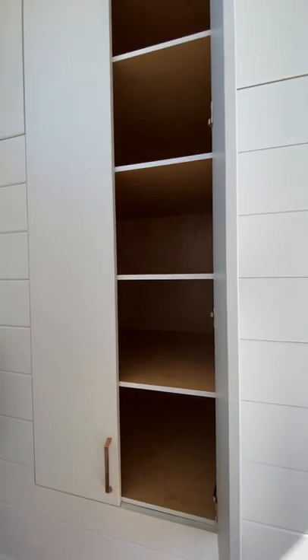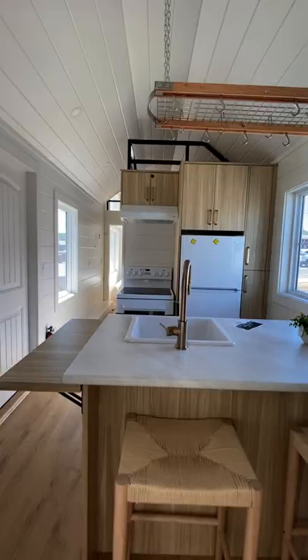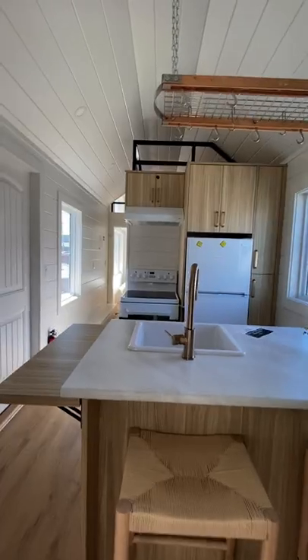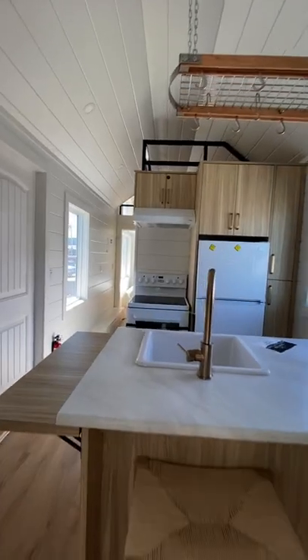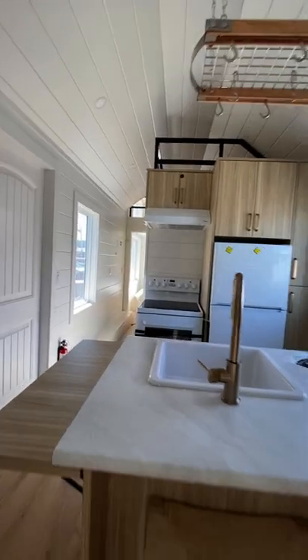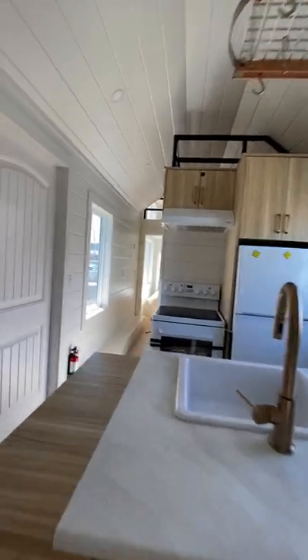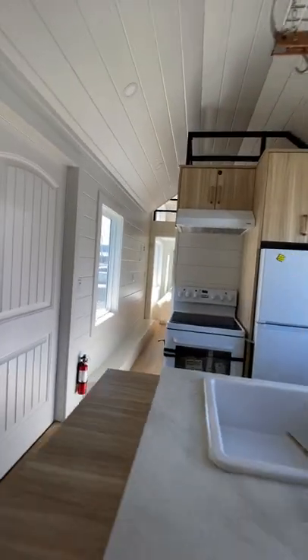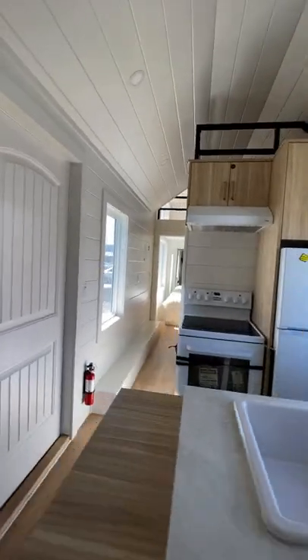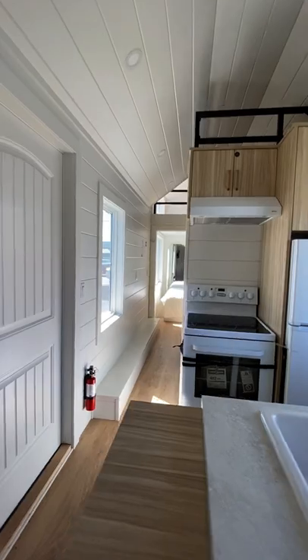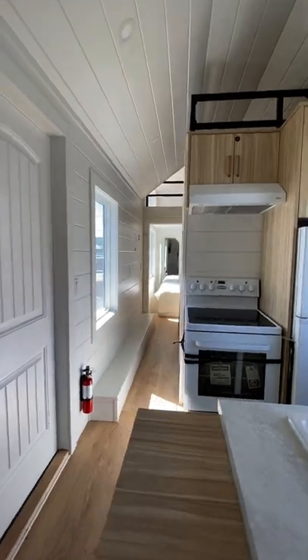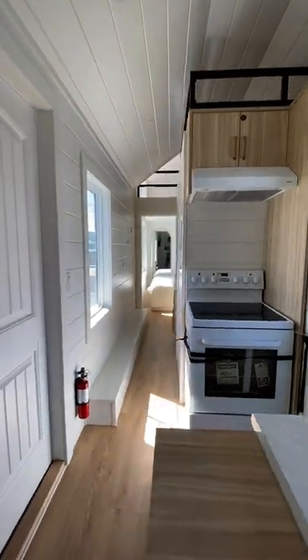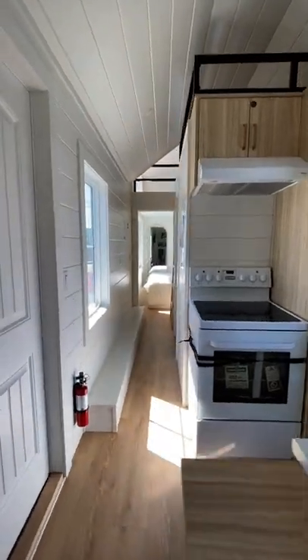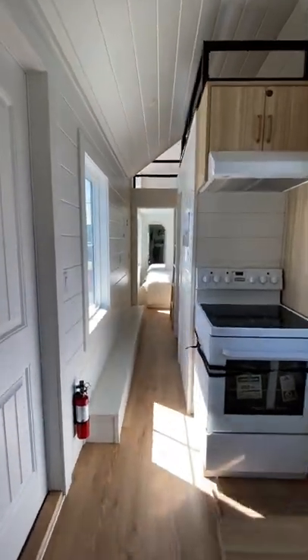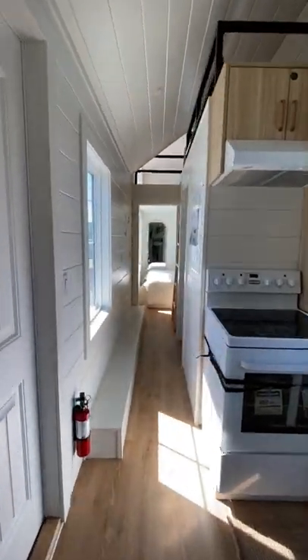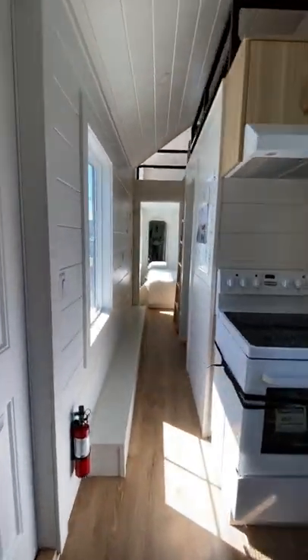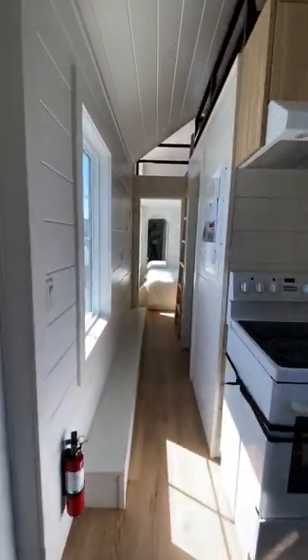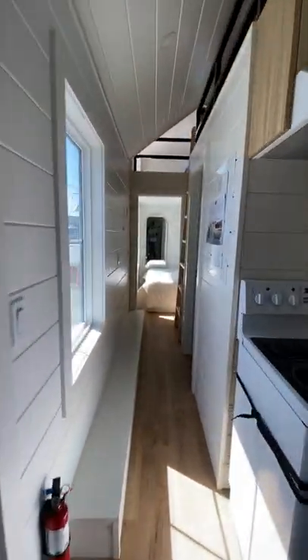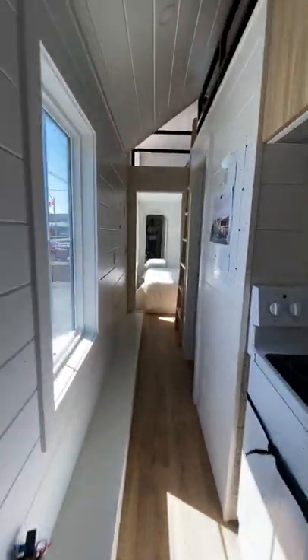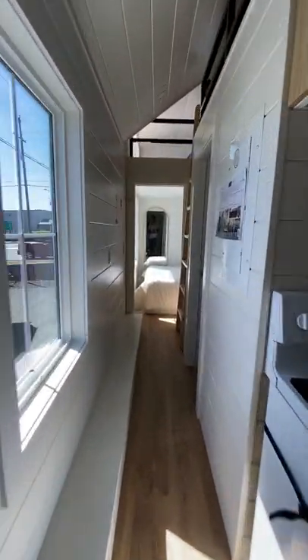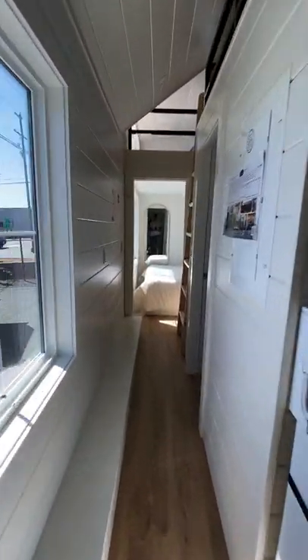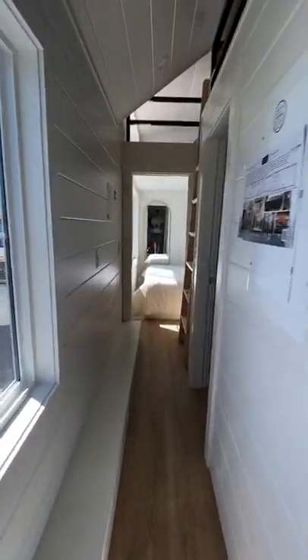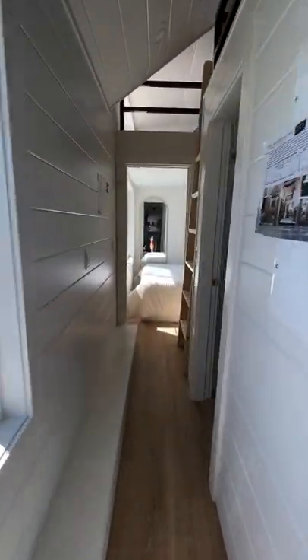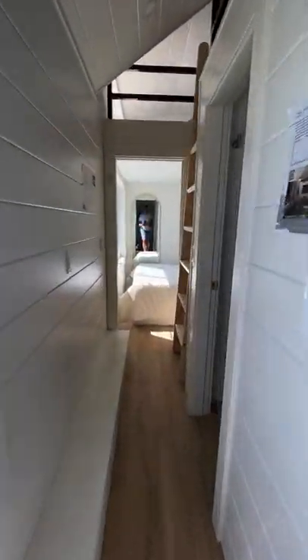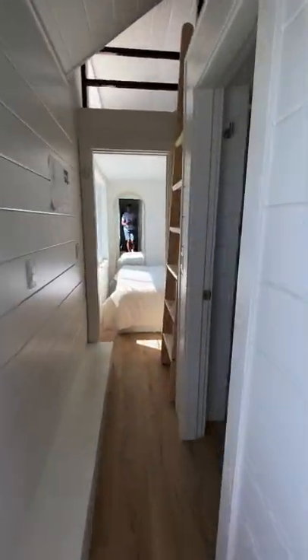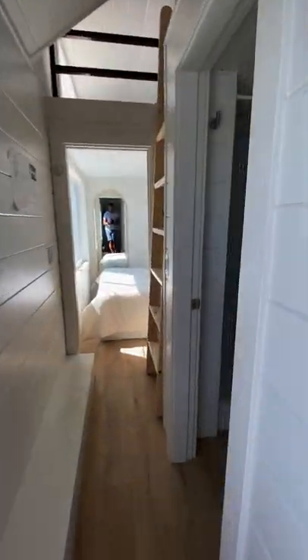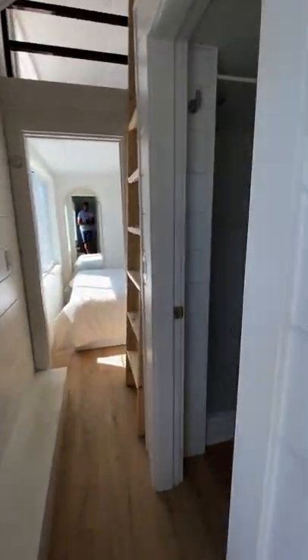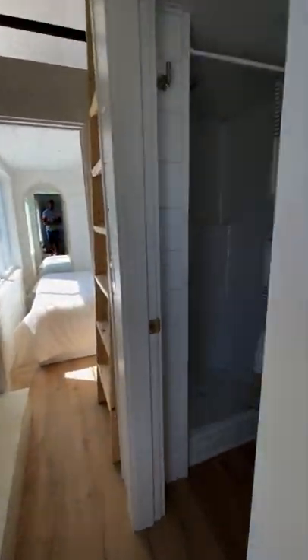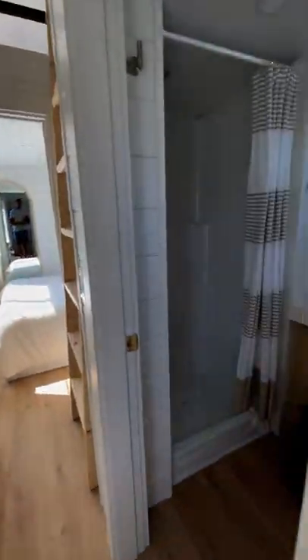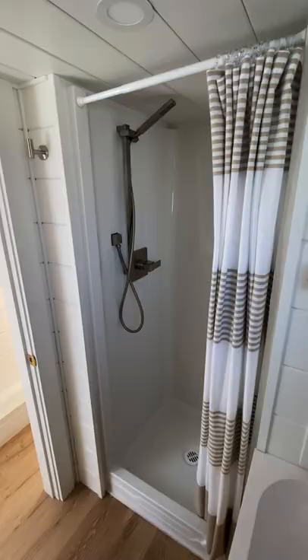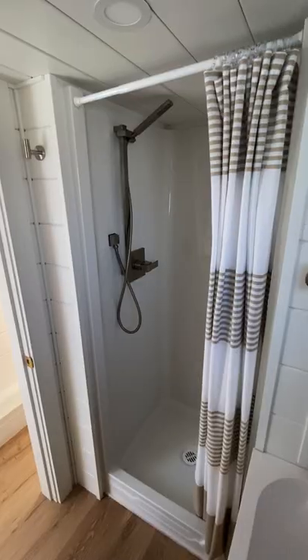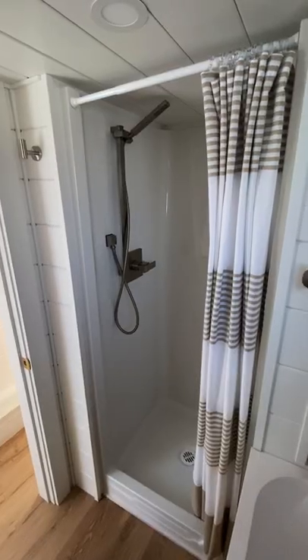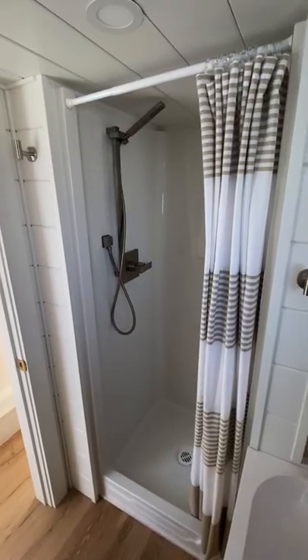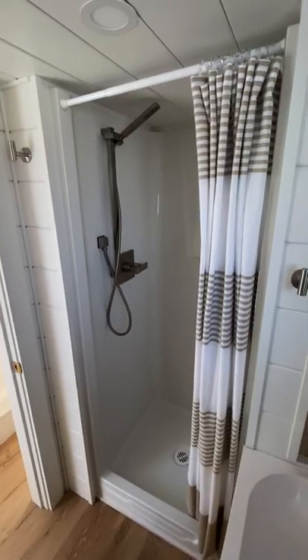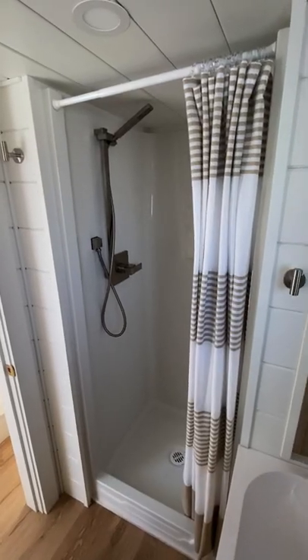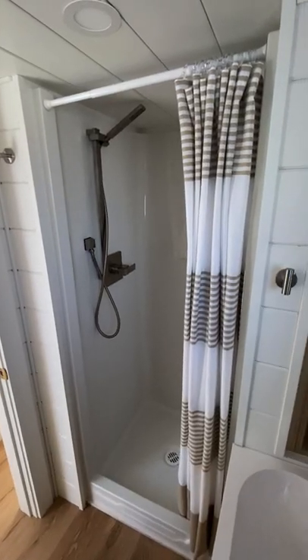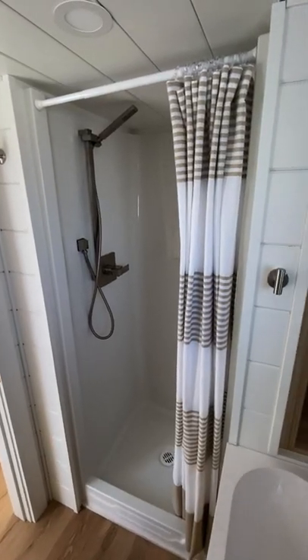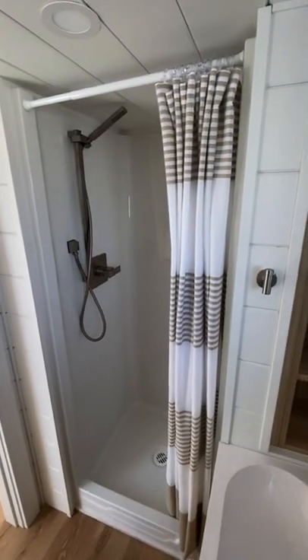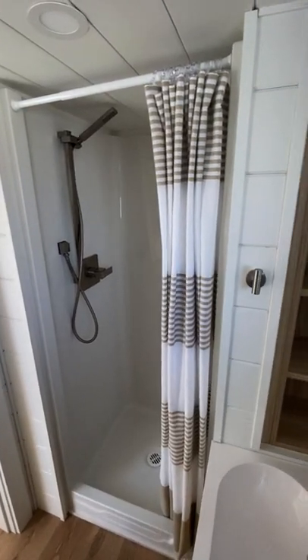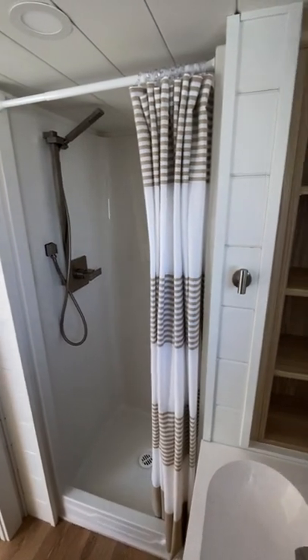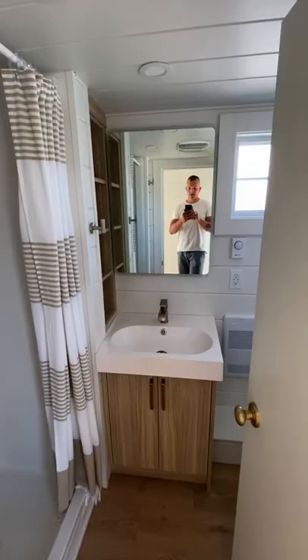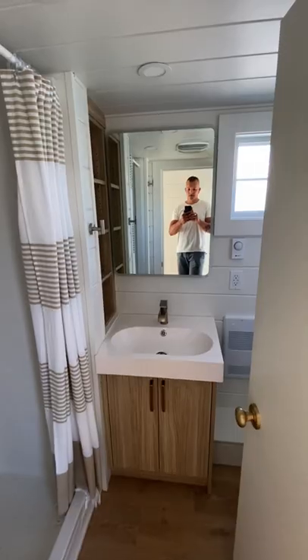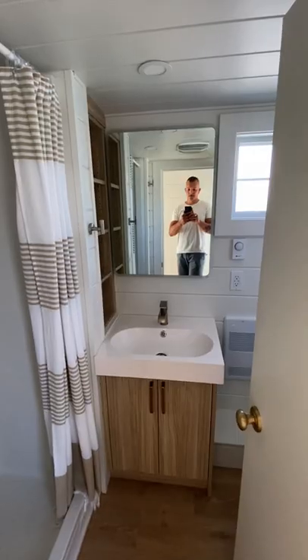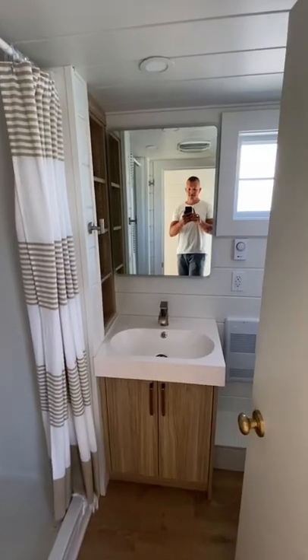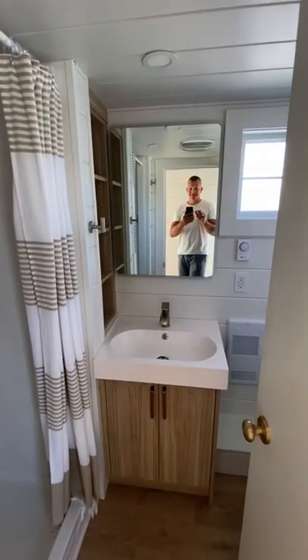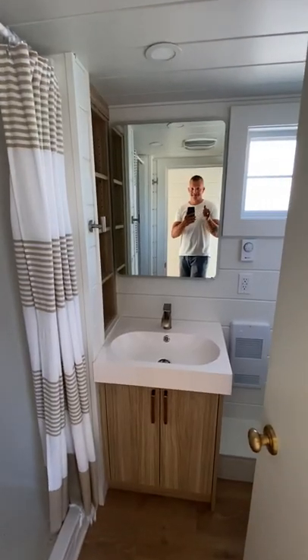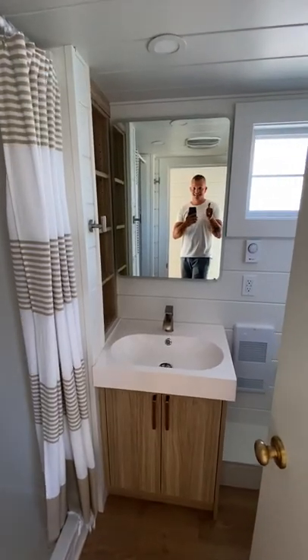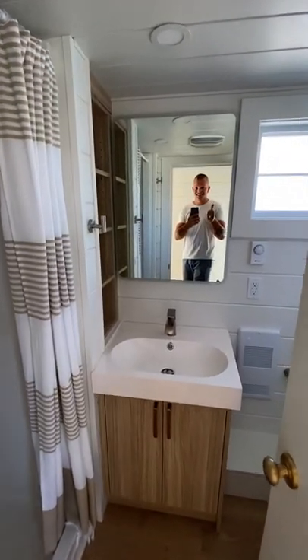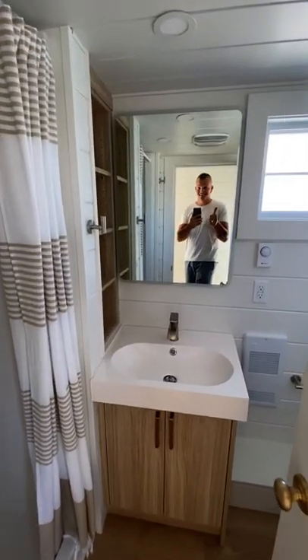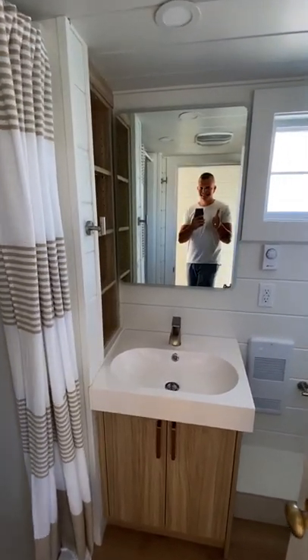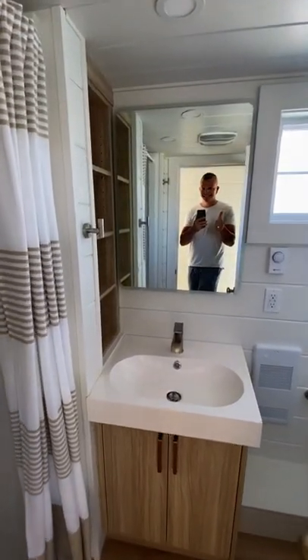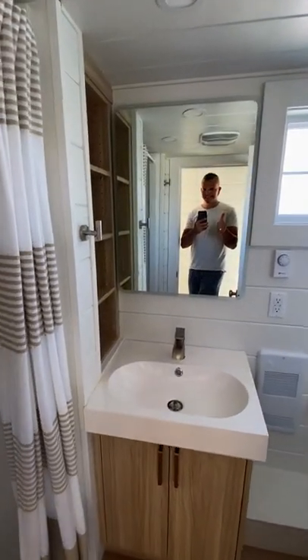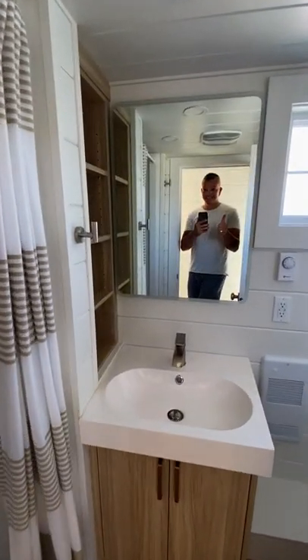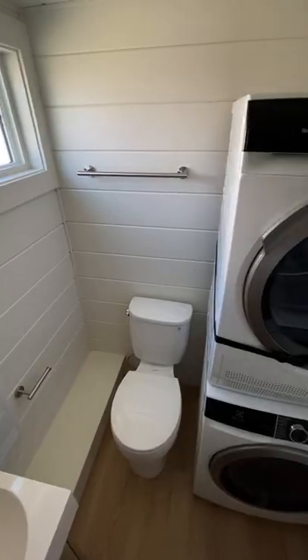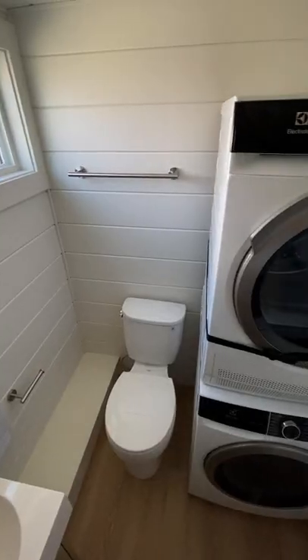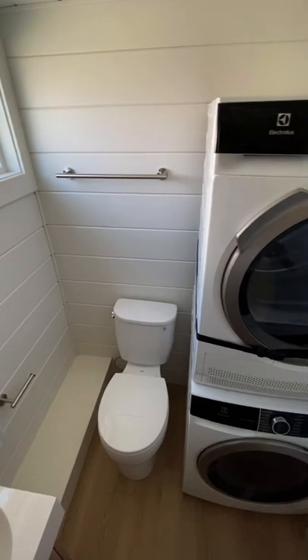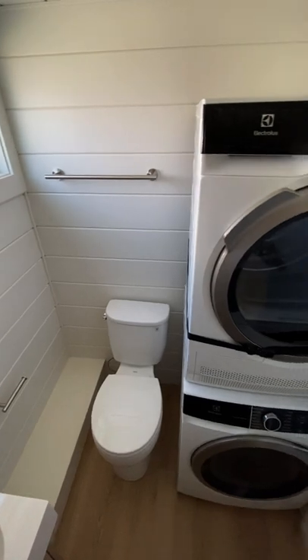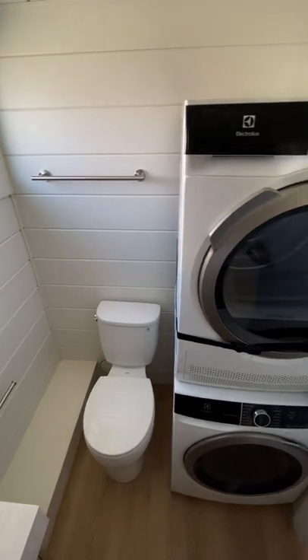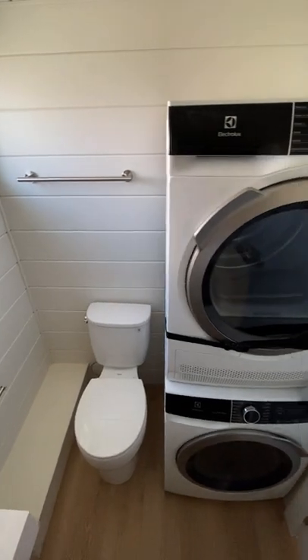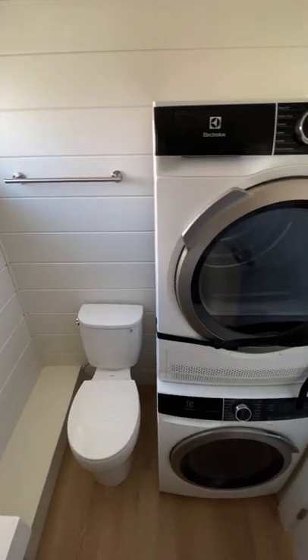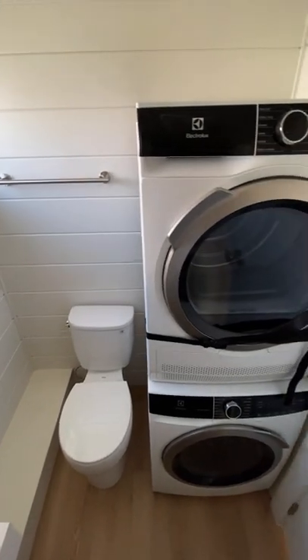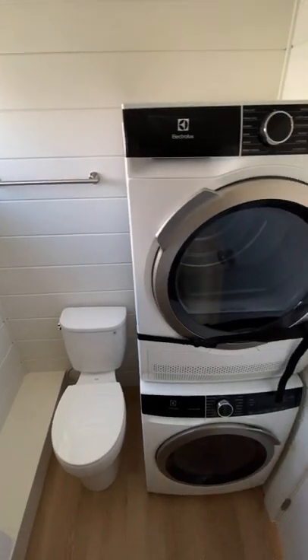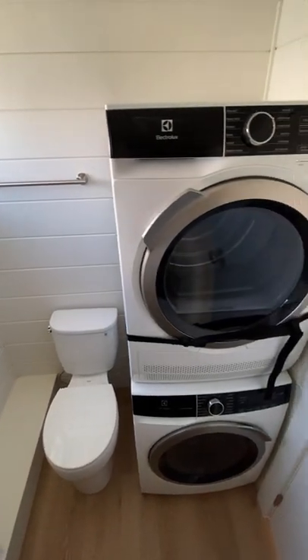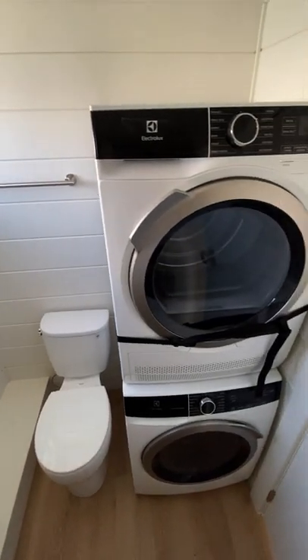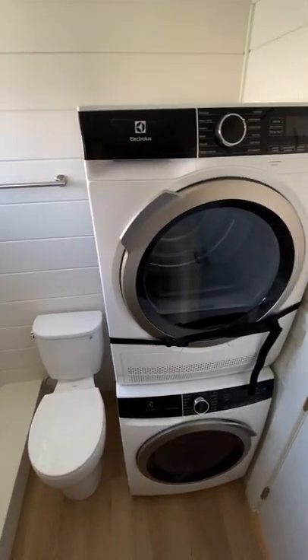Towards the front of the home and down this hallway, you'll find the bathroom, which features a walk-in shower, a vanity with storage, and even a stacking washer and dryer.